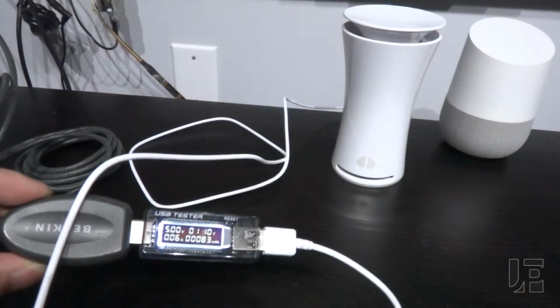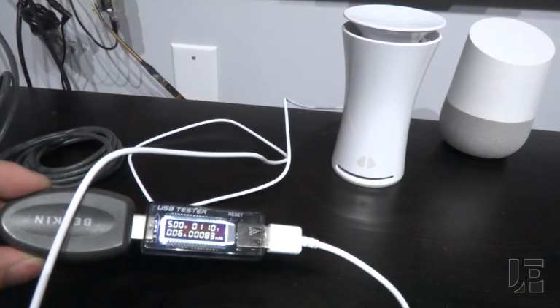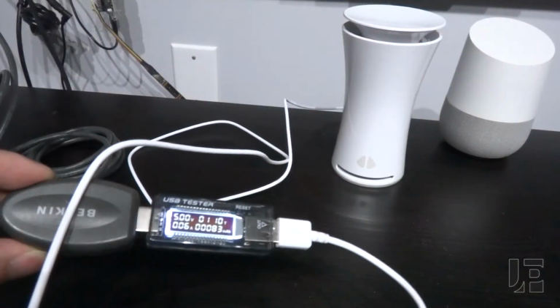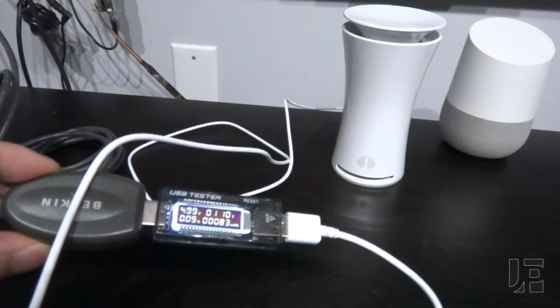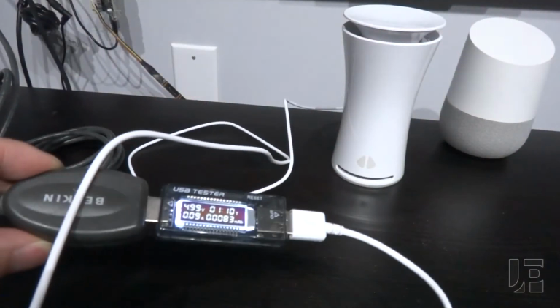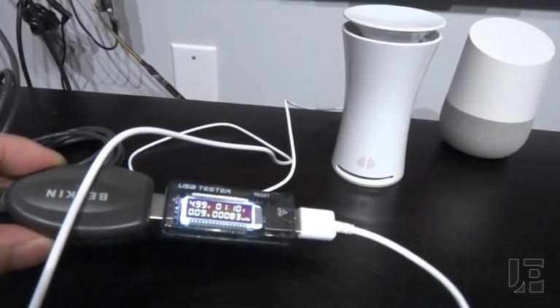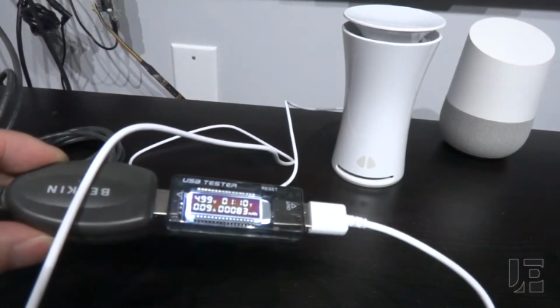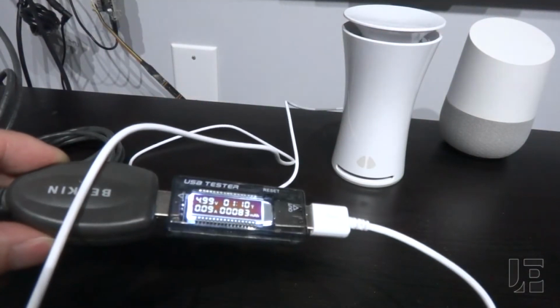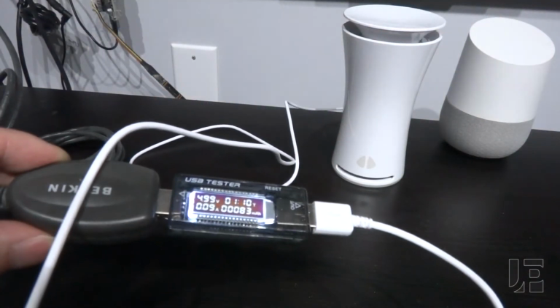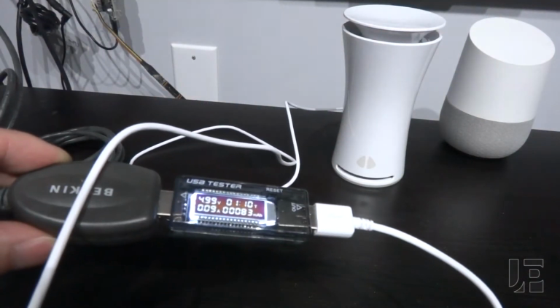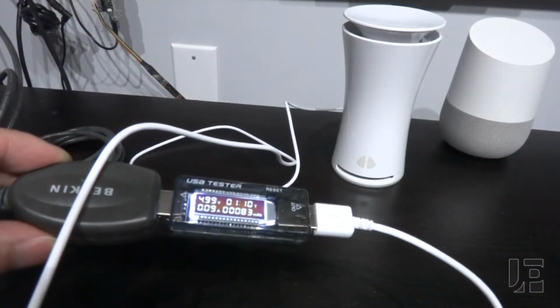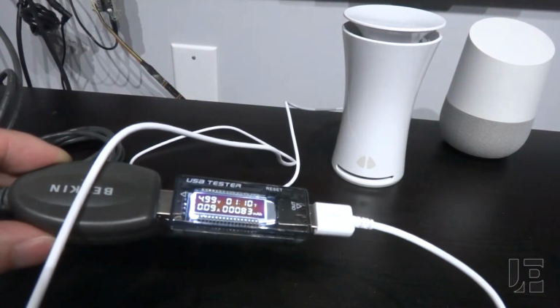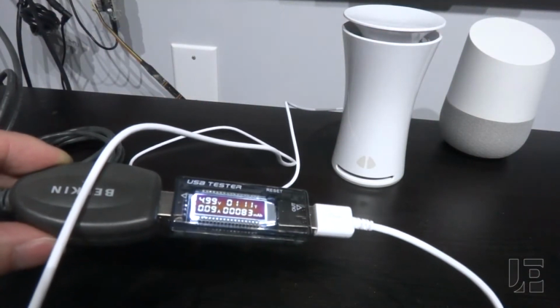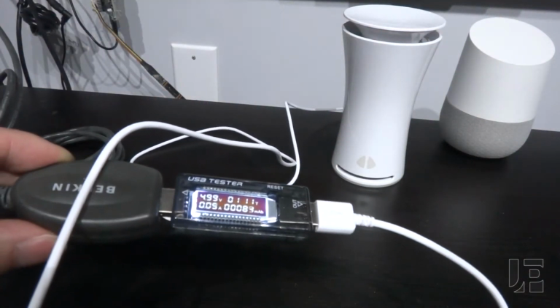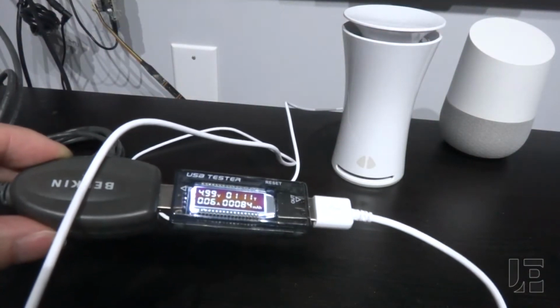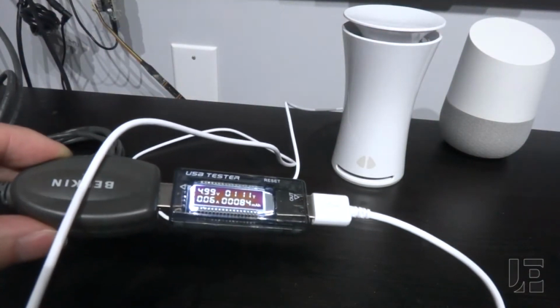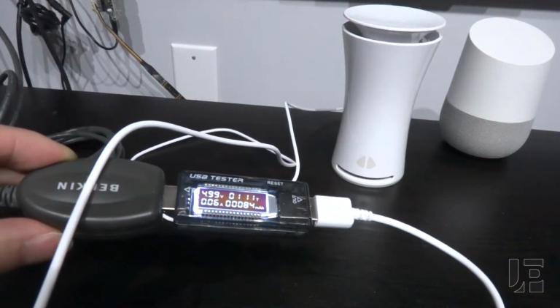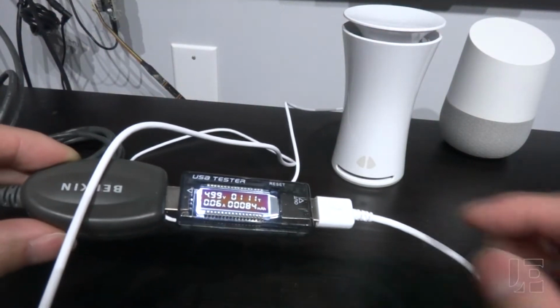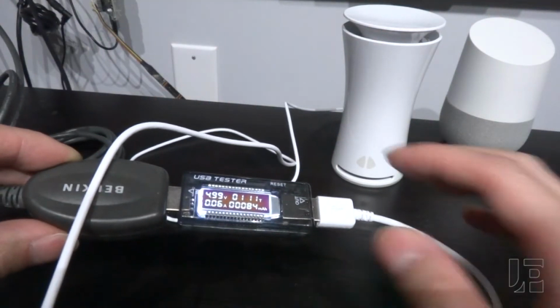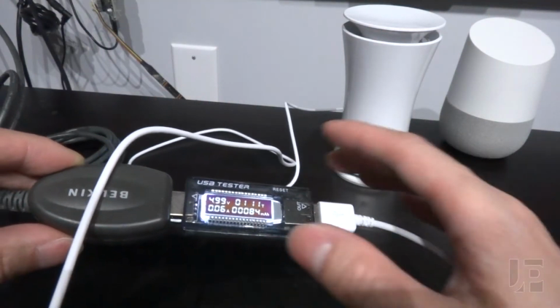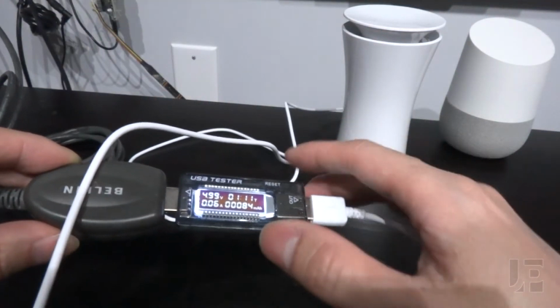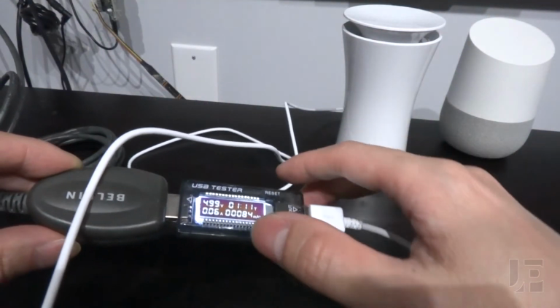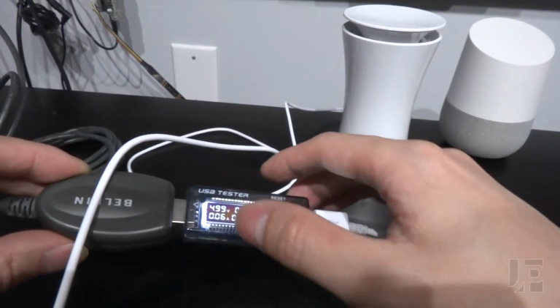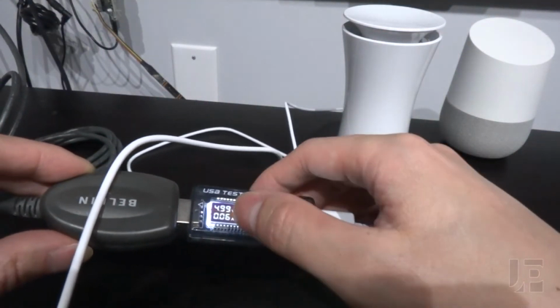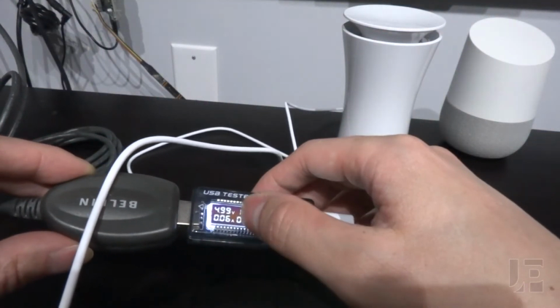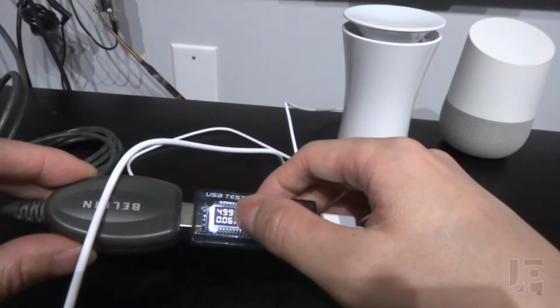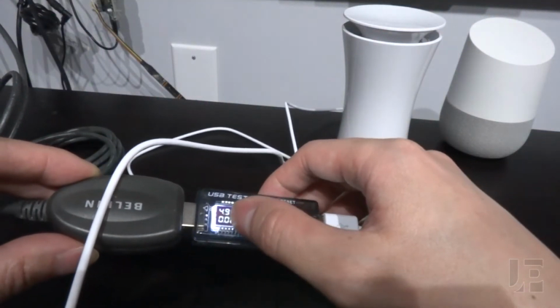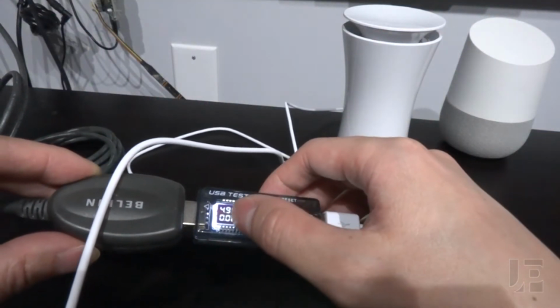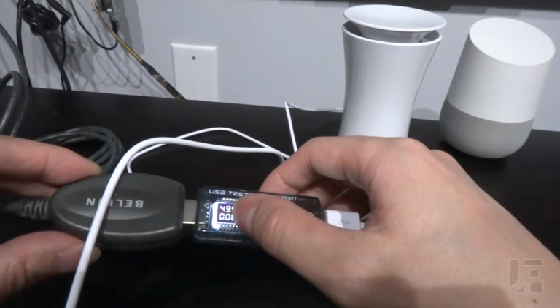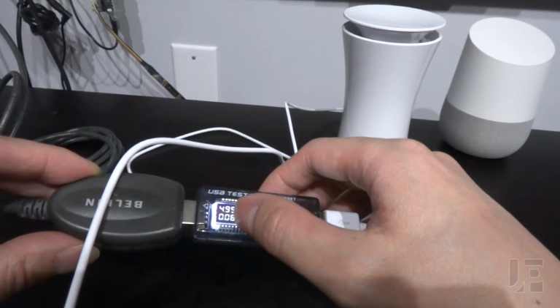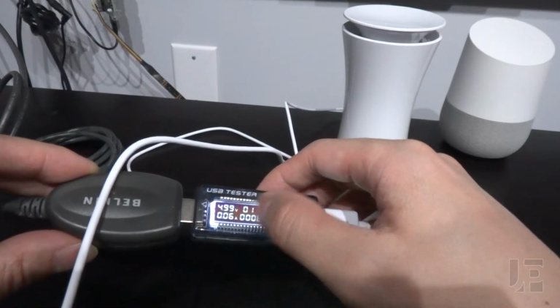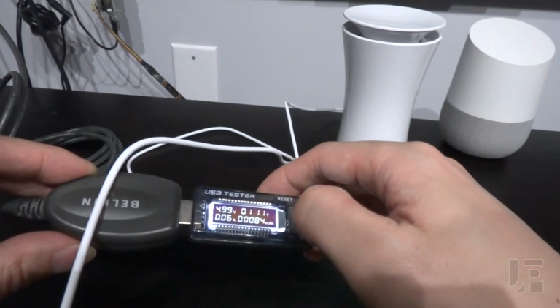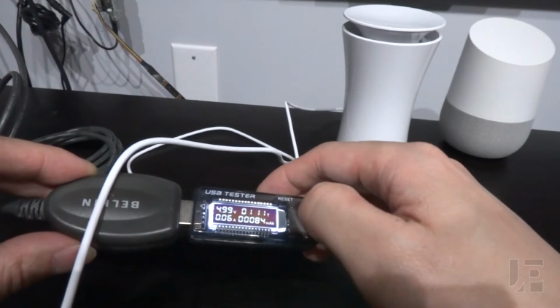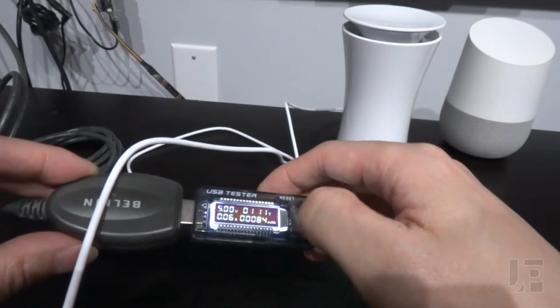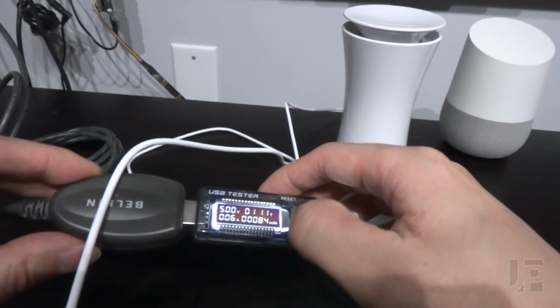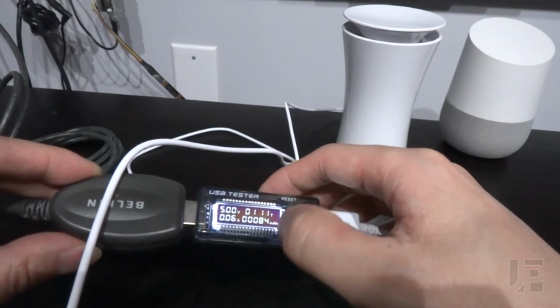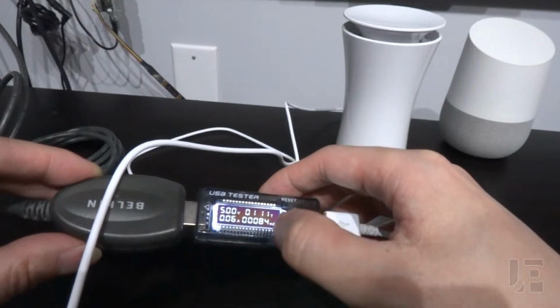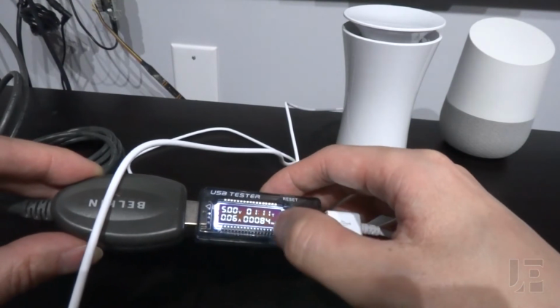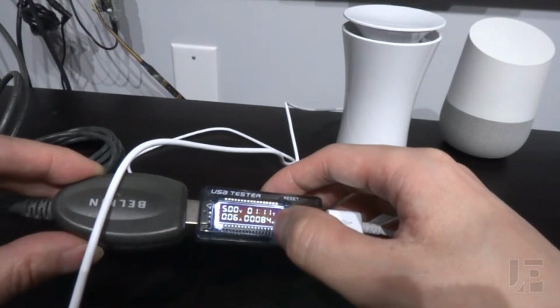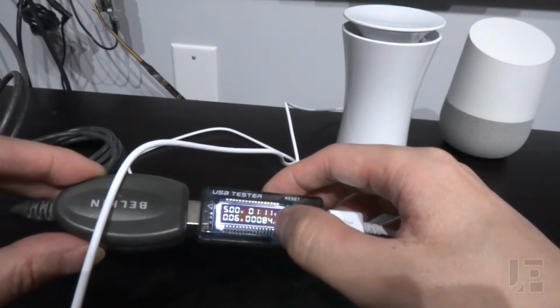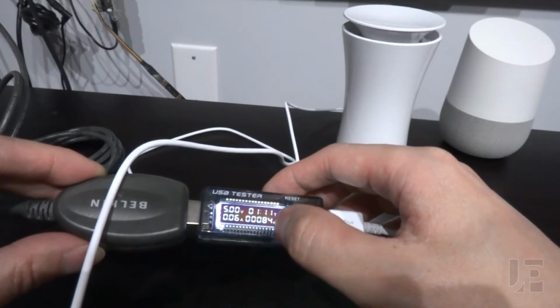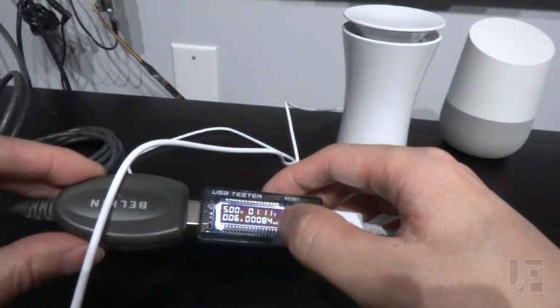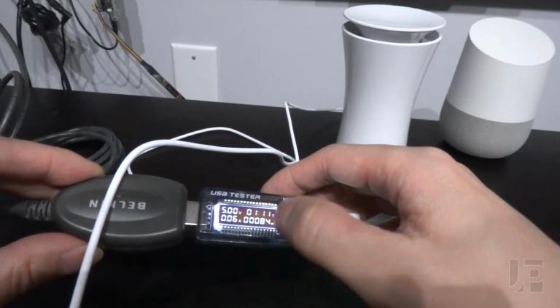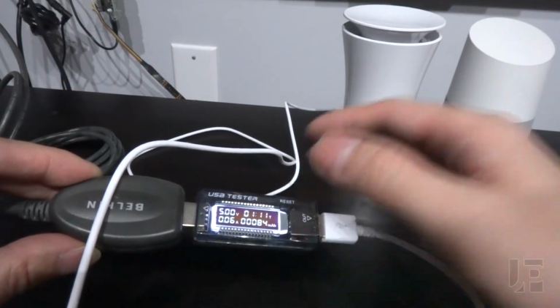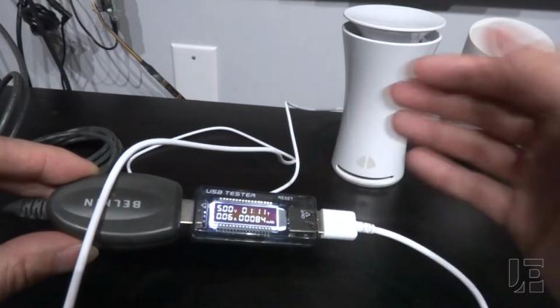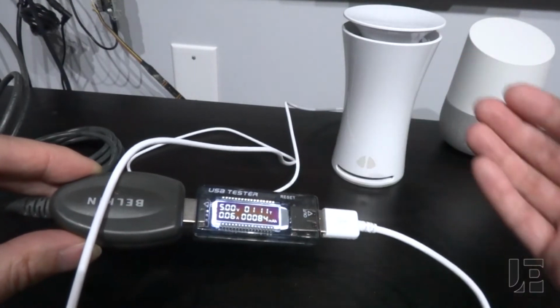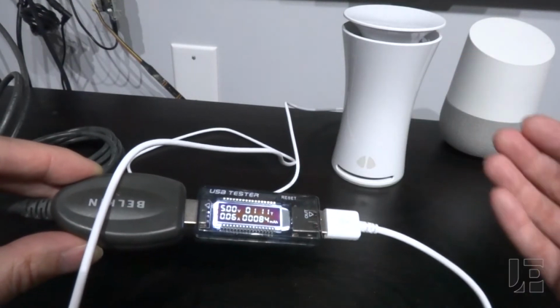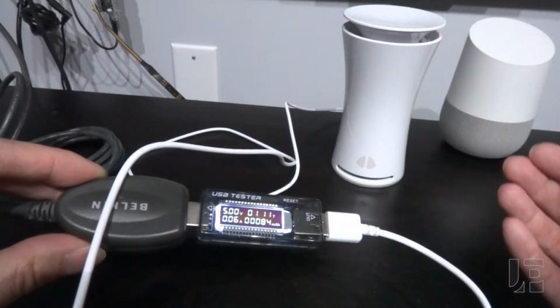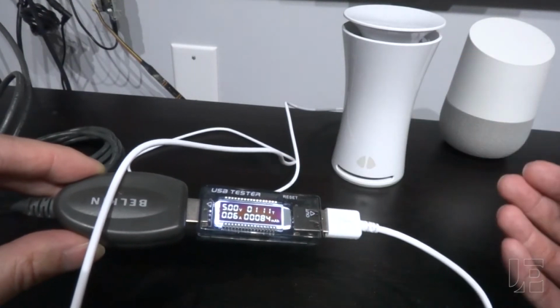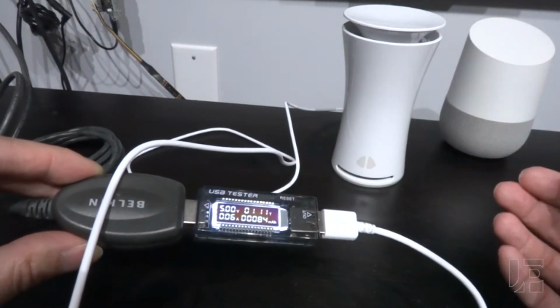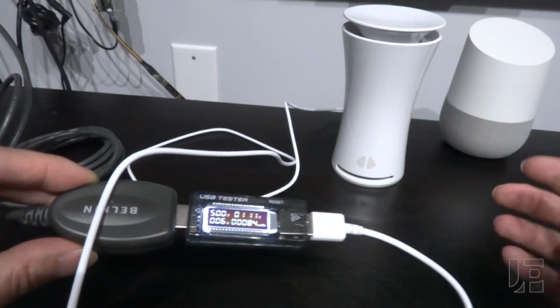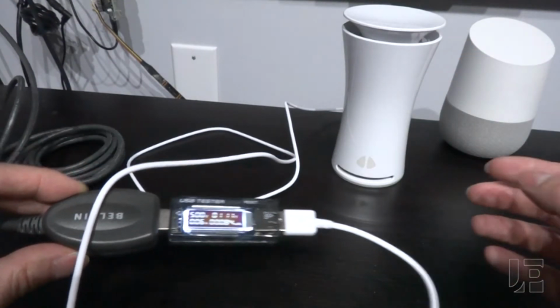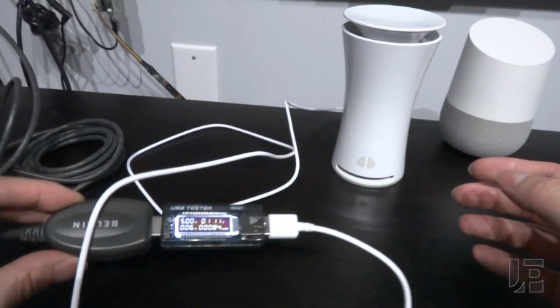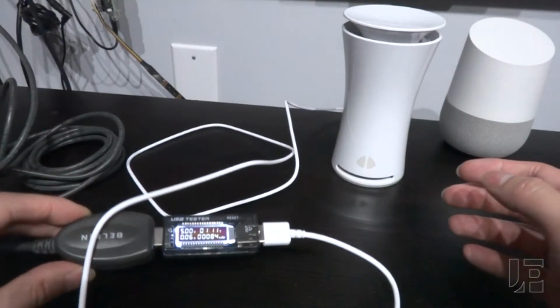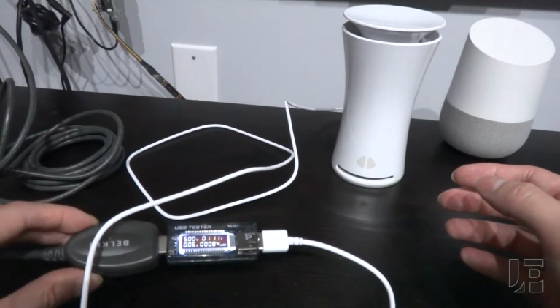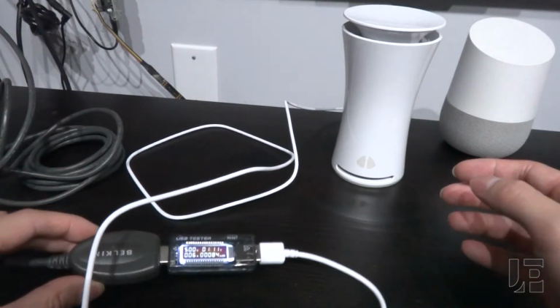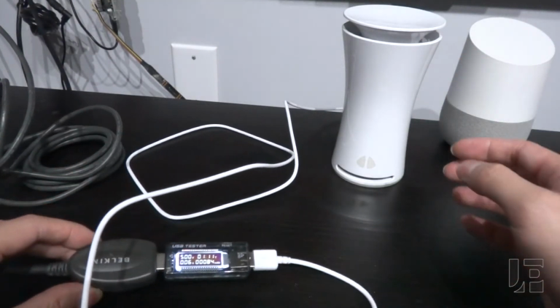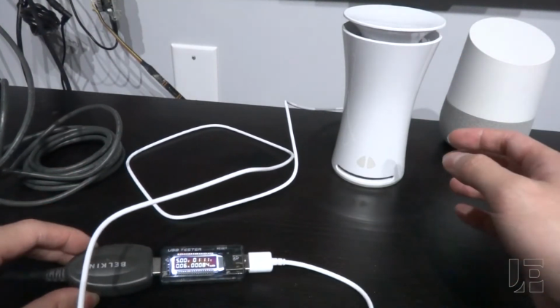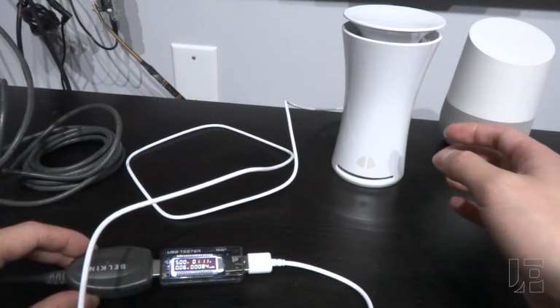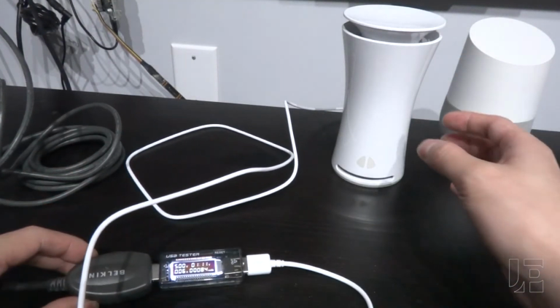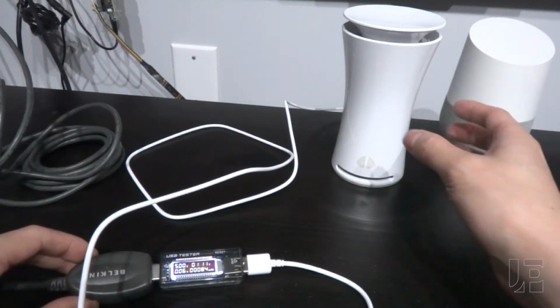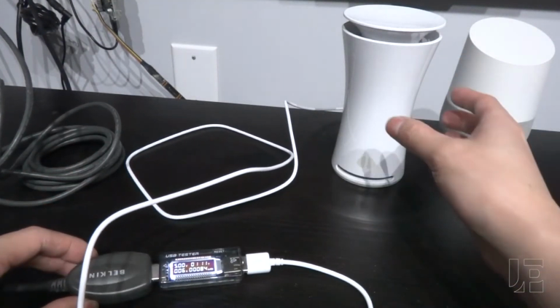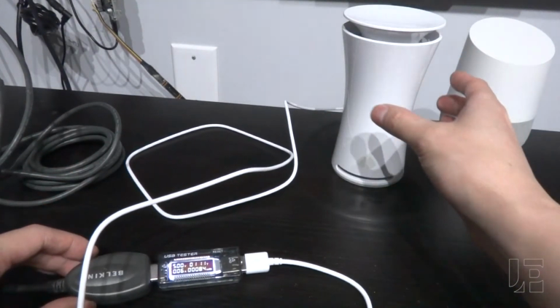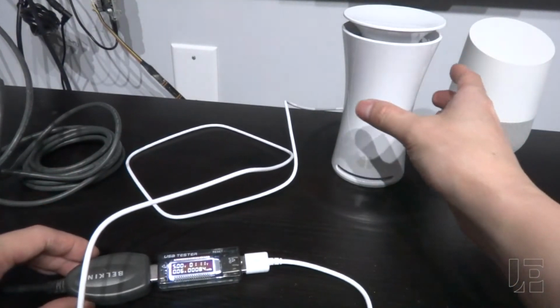Moving over to the USB doctor, it pulls a very tiny amount — 0.06 amps or 60 milliamps — so it doesn't use a lot of power.